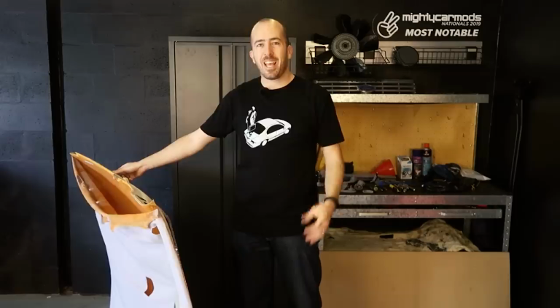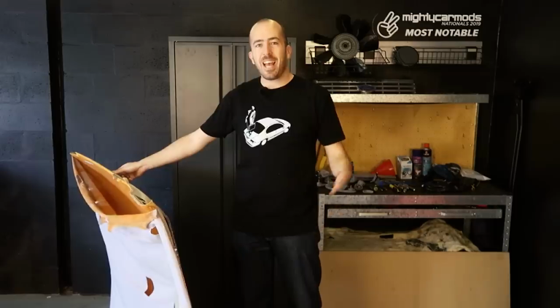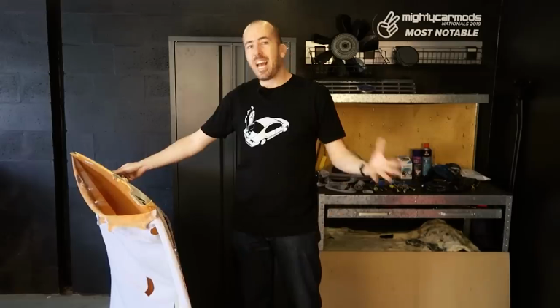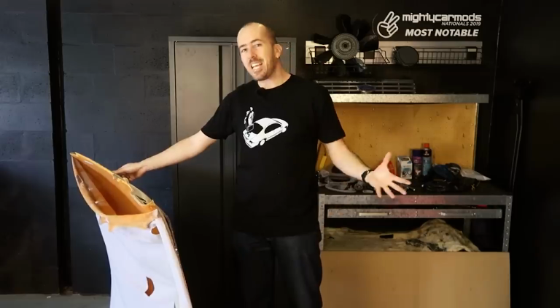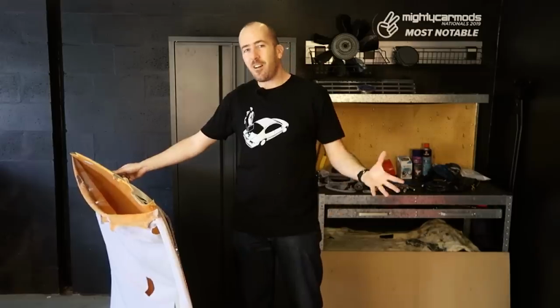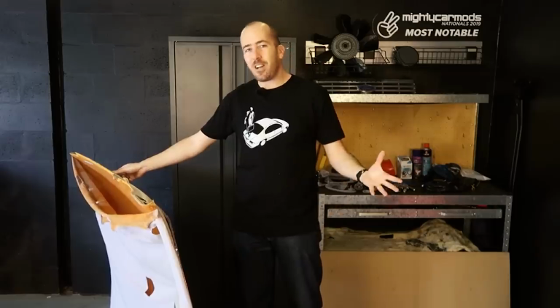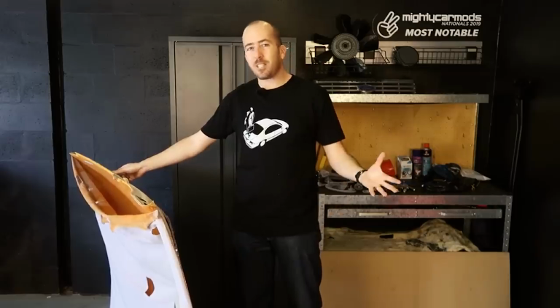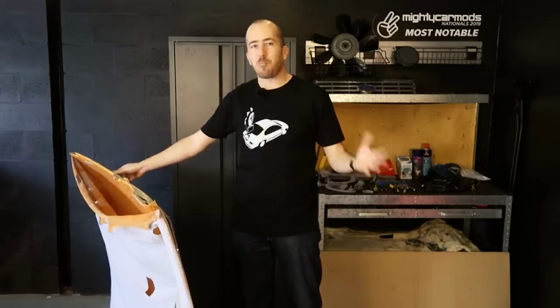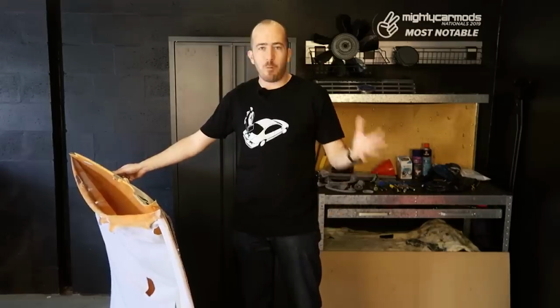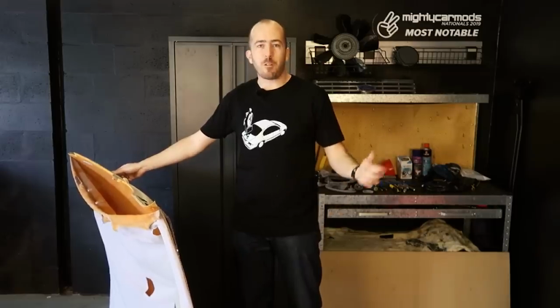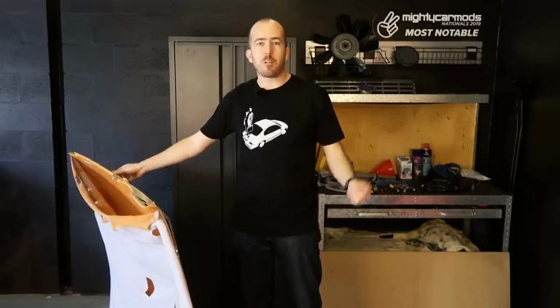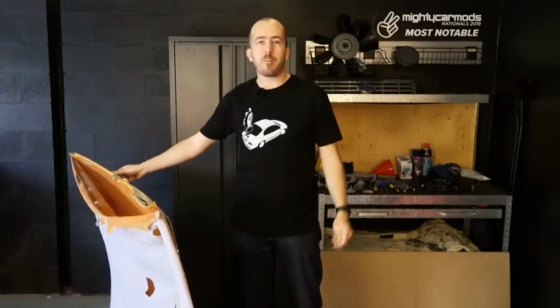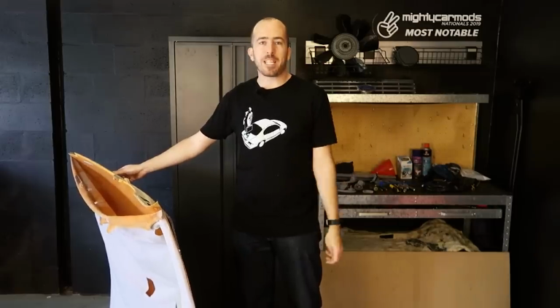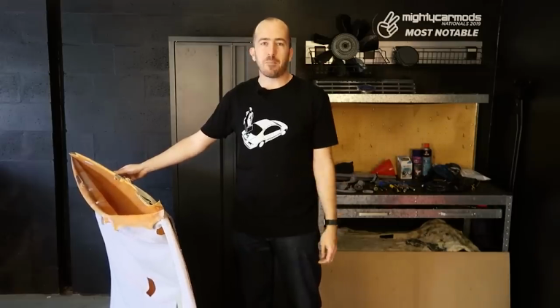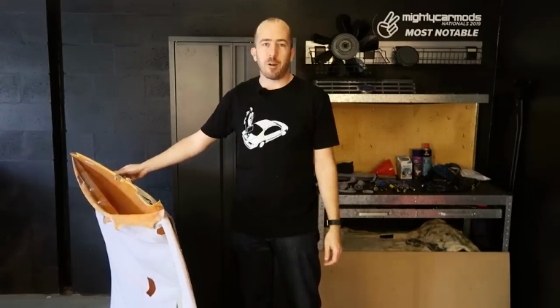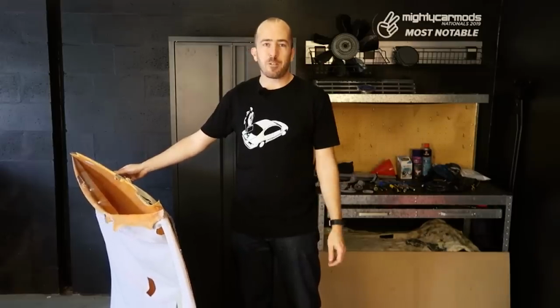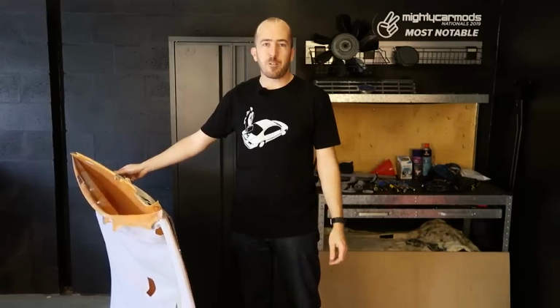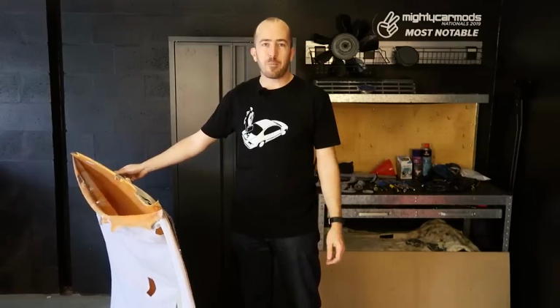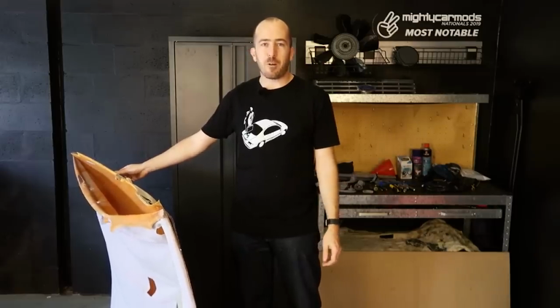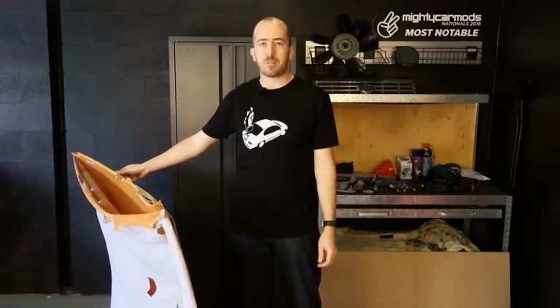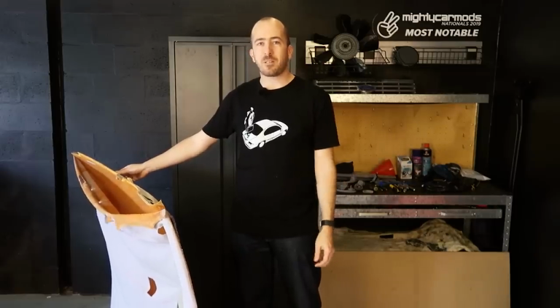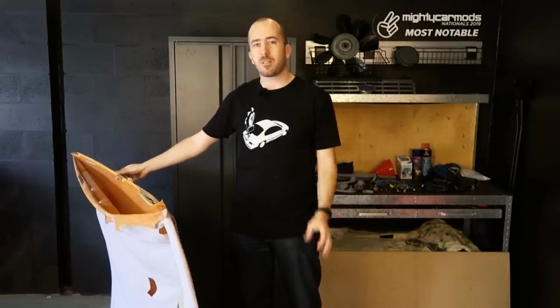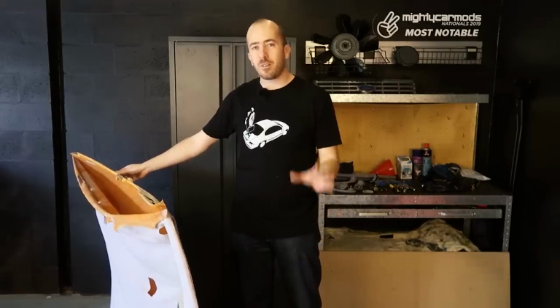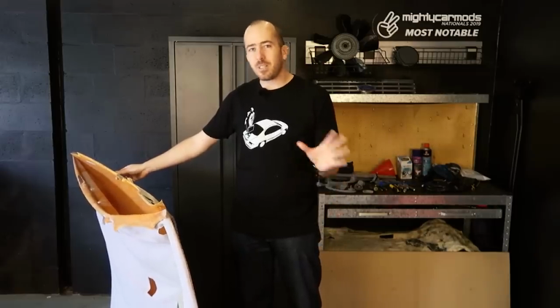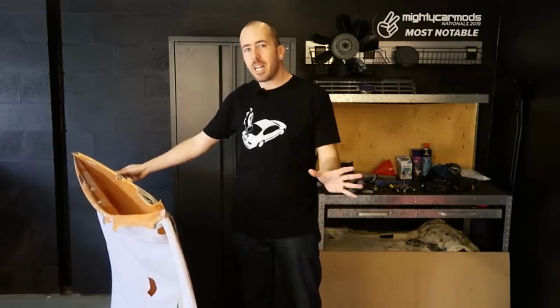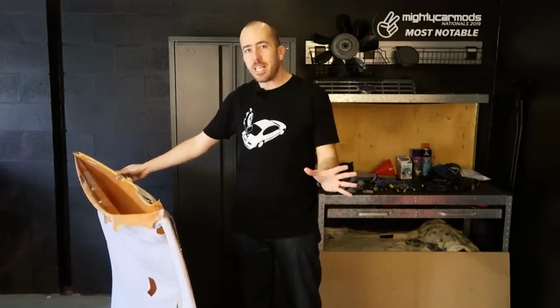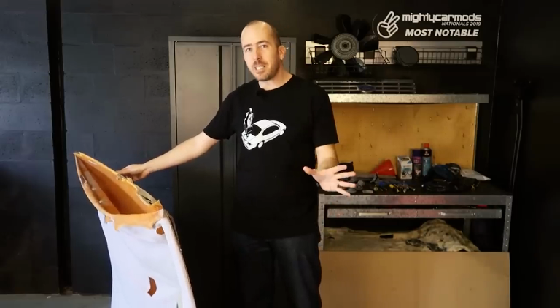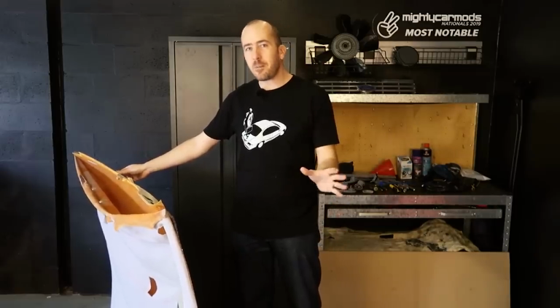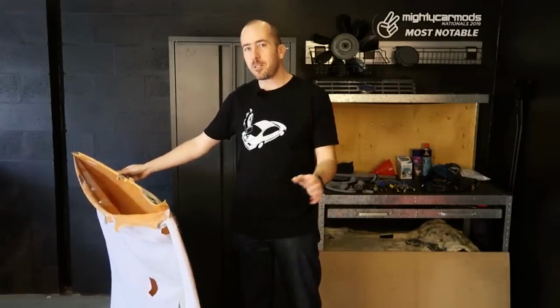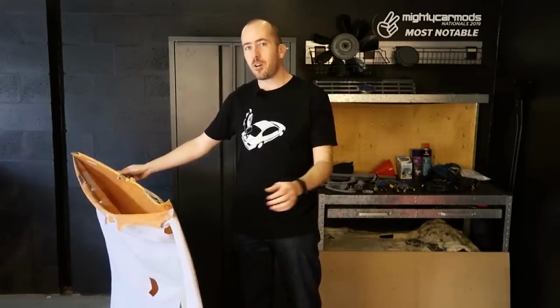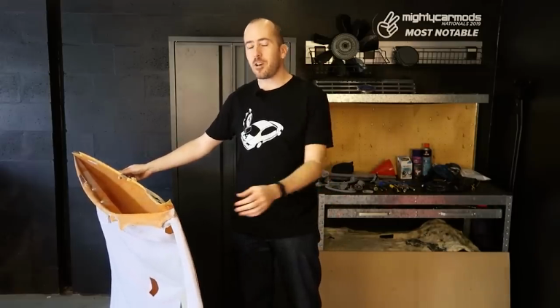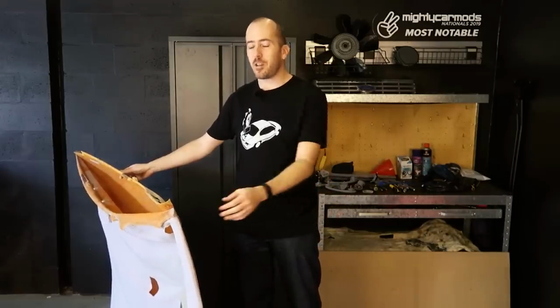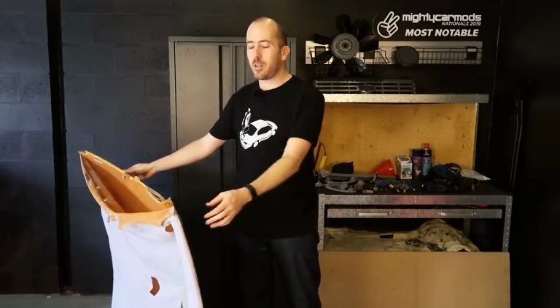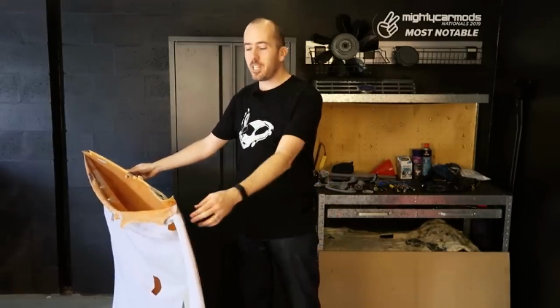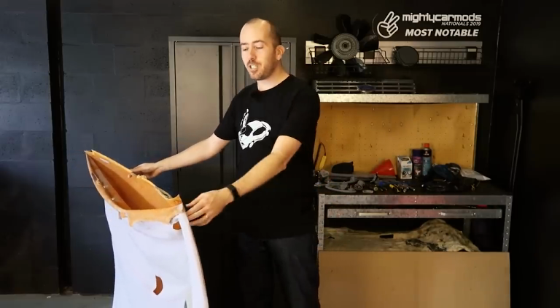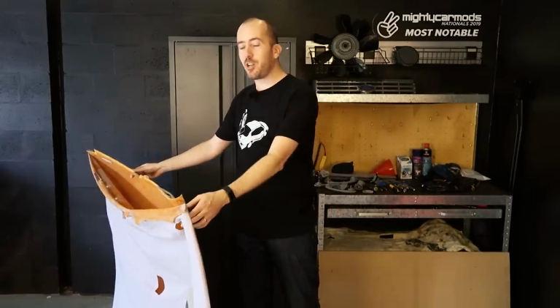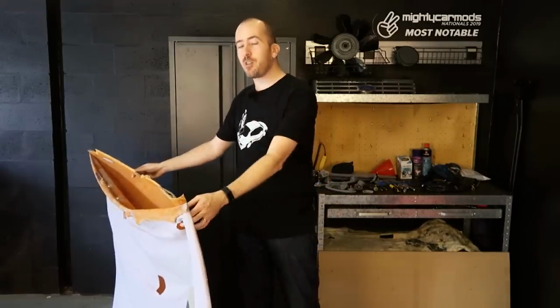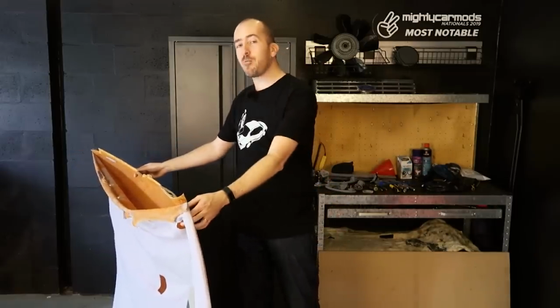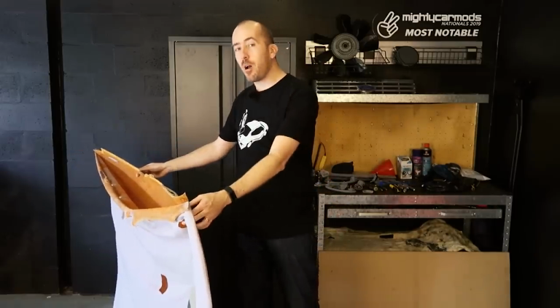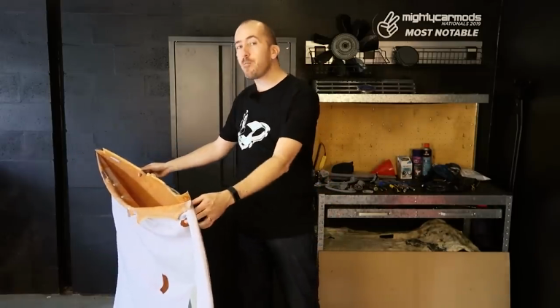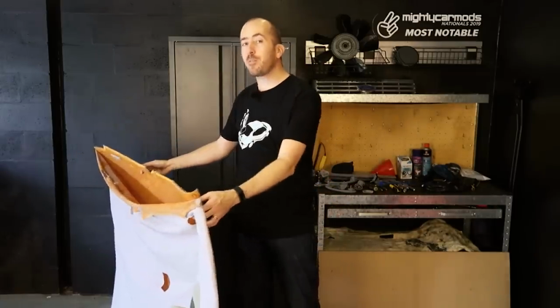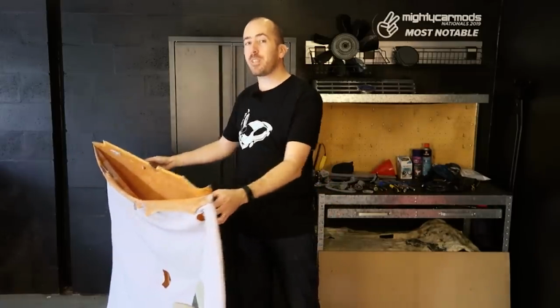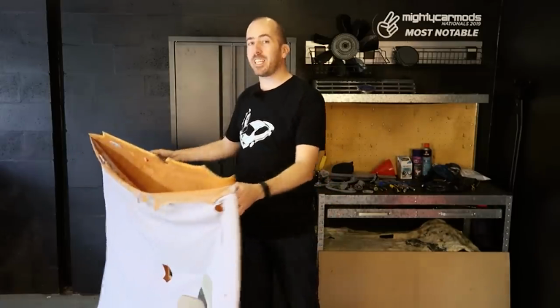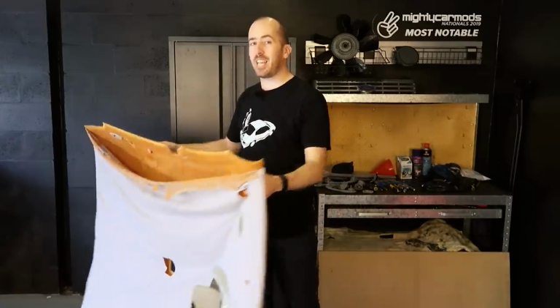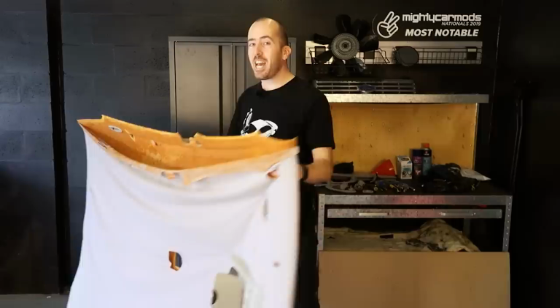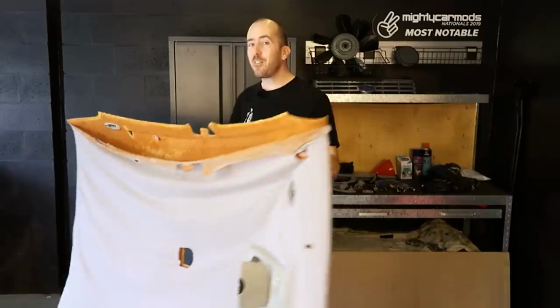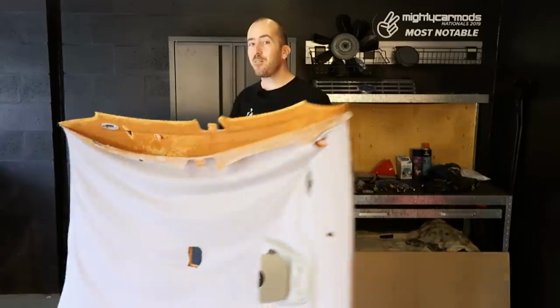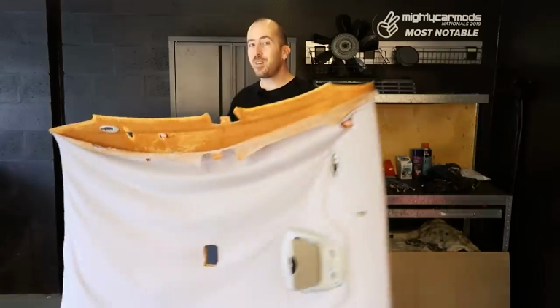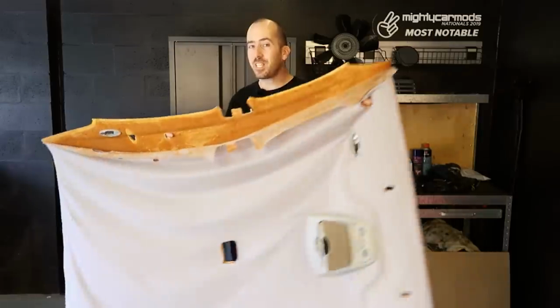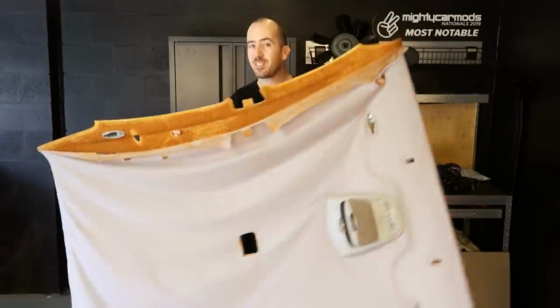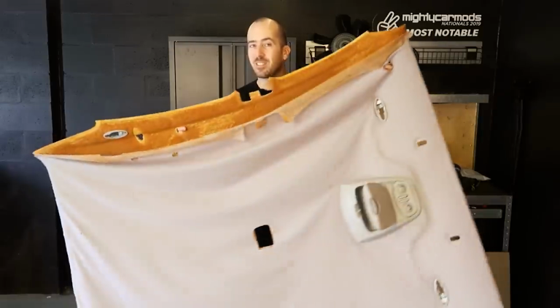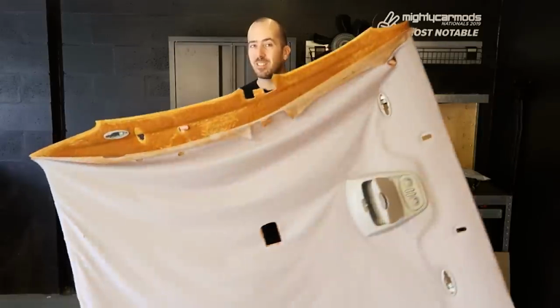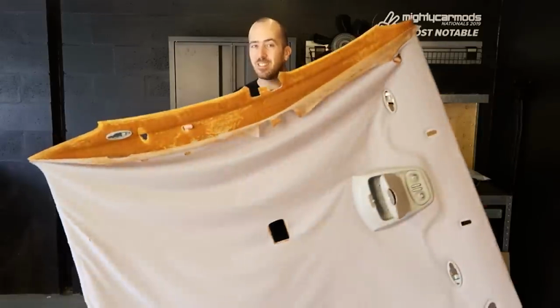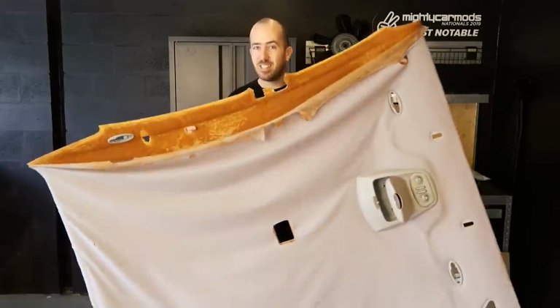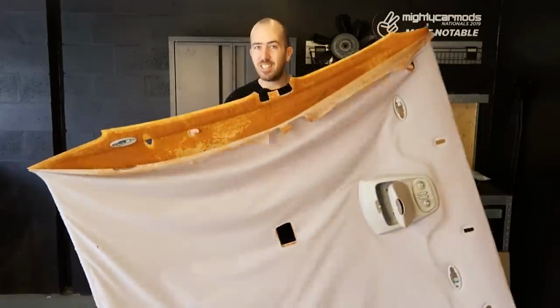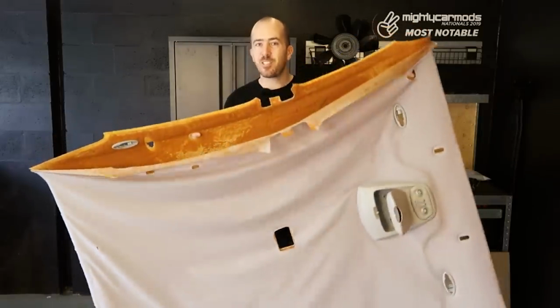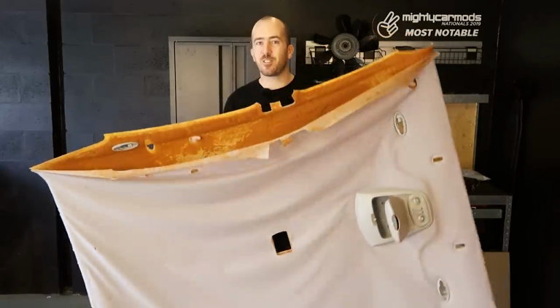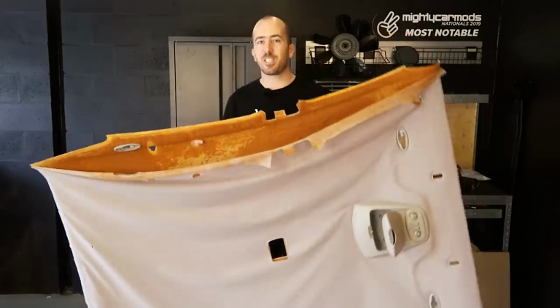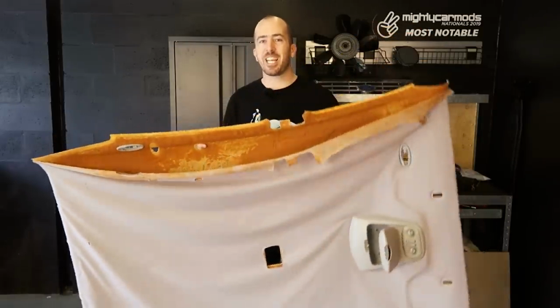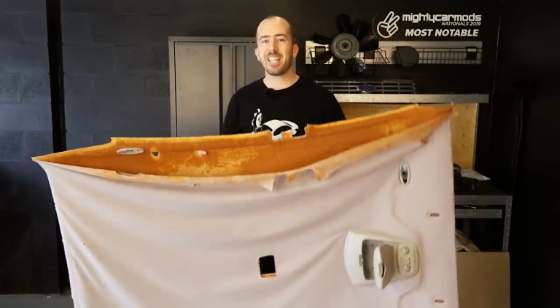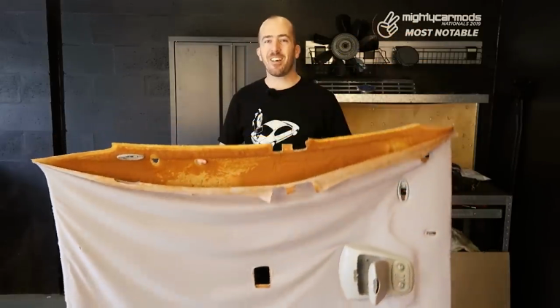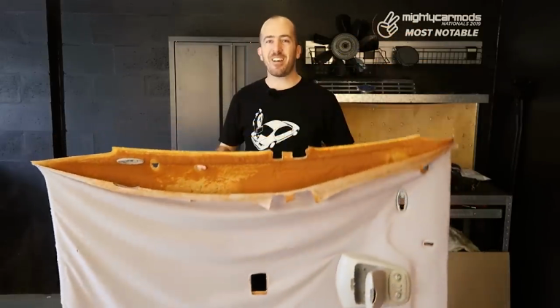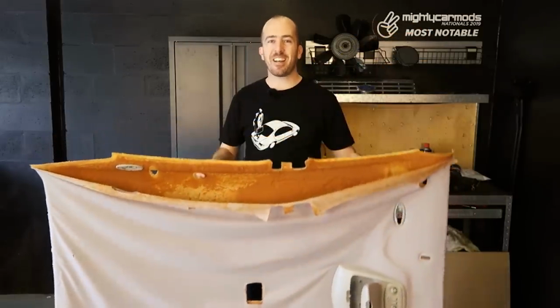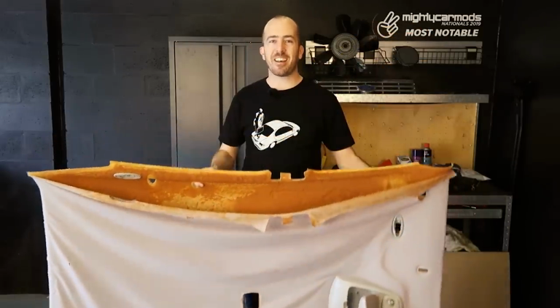Hey guys and welcome back to Motoring Box. On today's episode I'm going to show you hopefully how to fix a dodgy headliner.